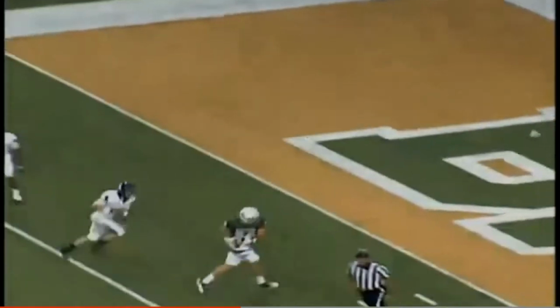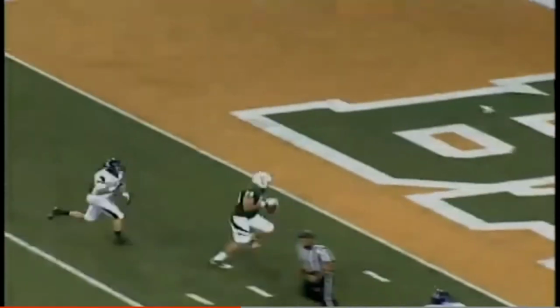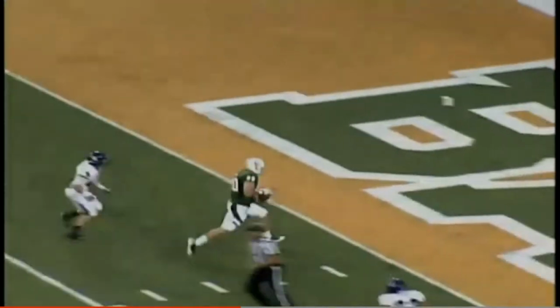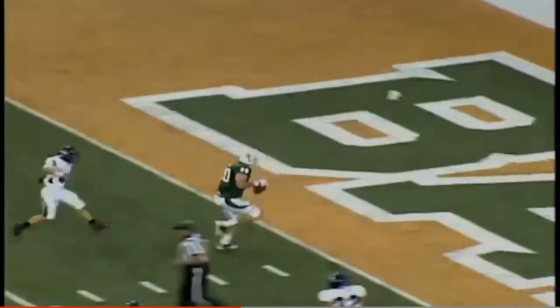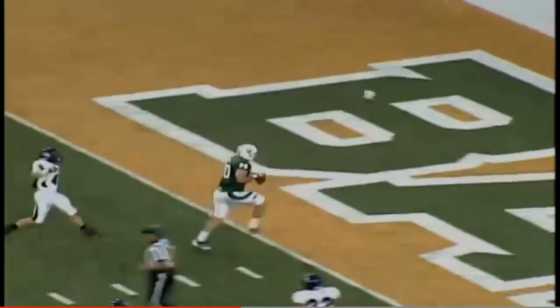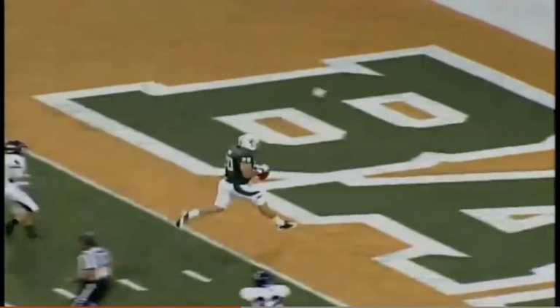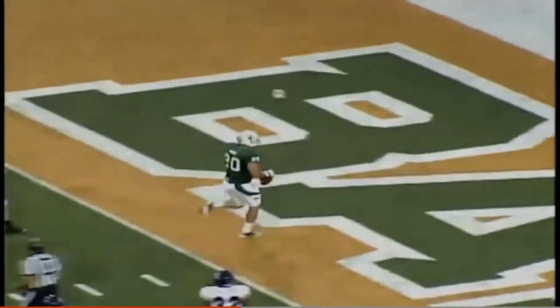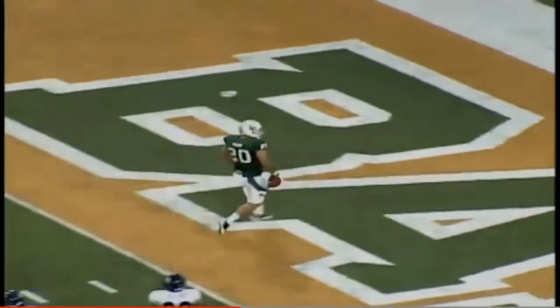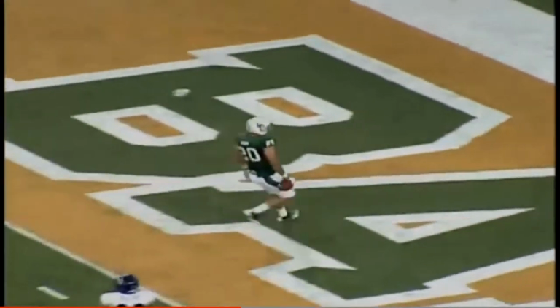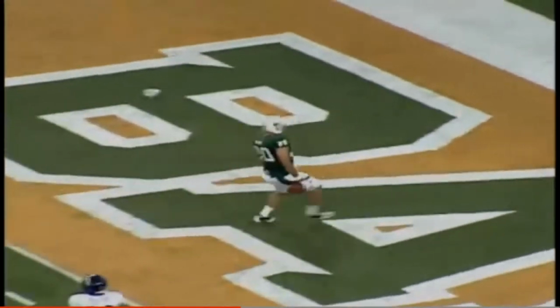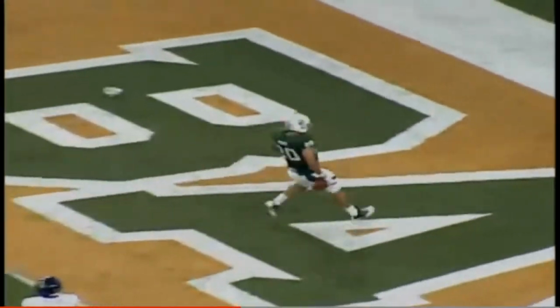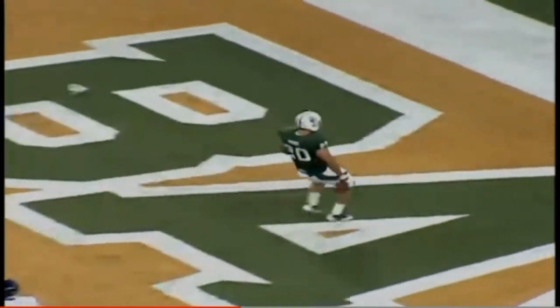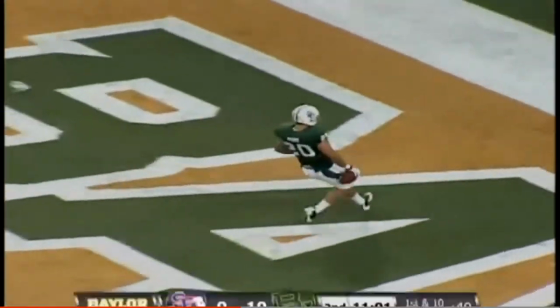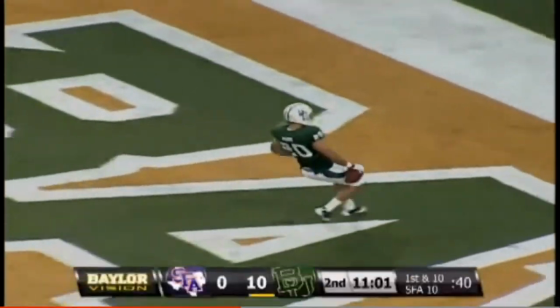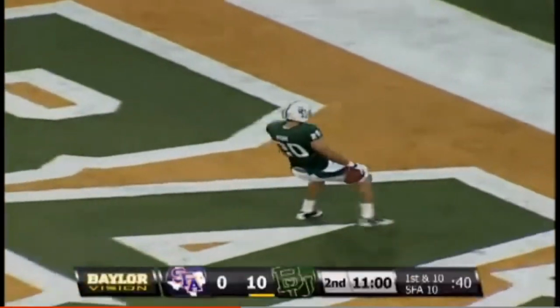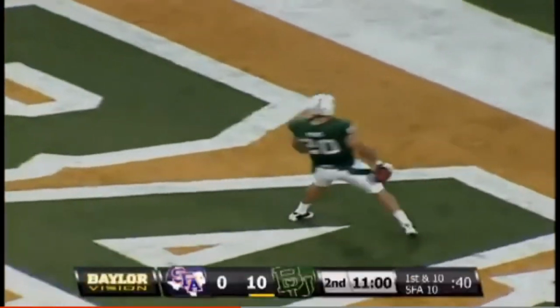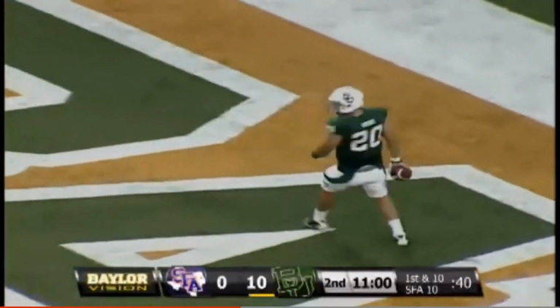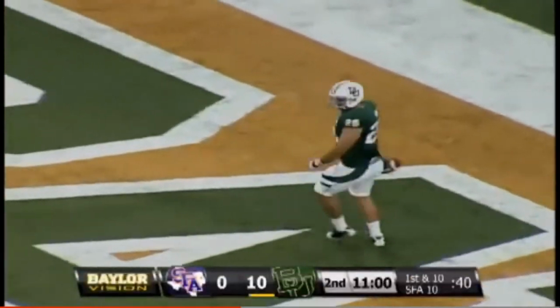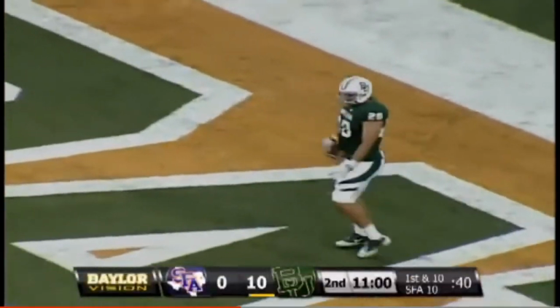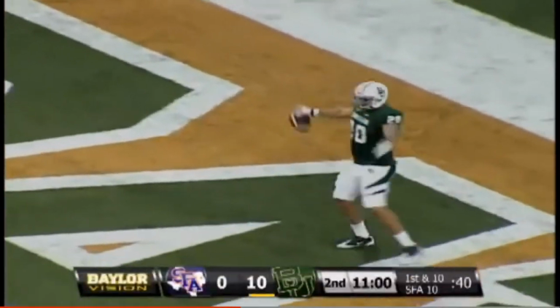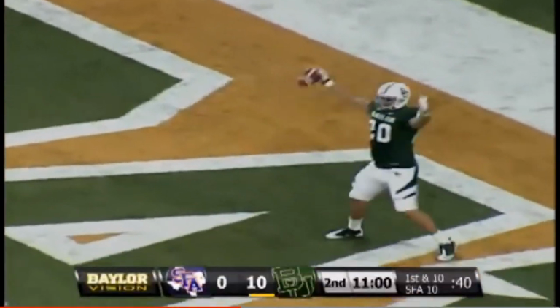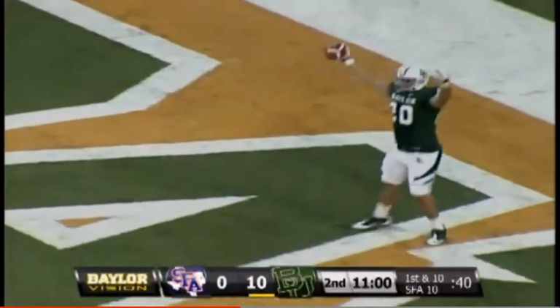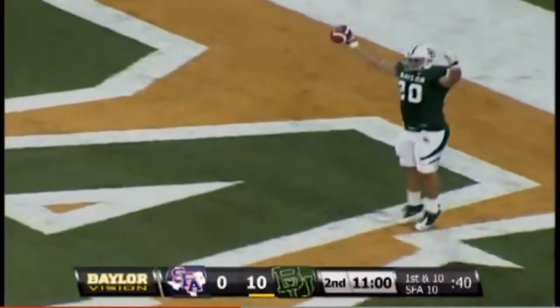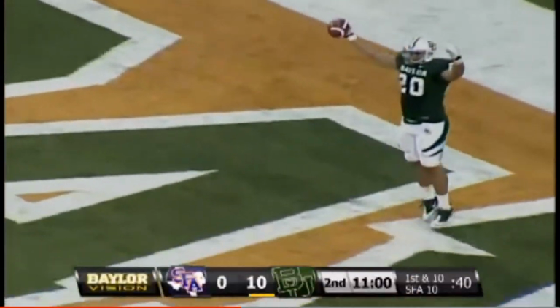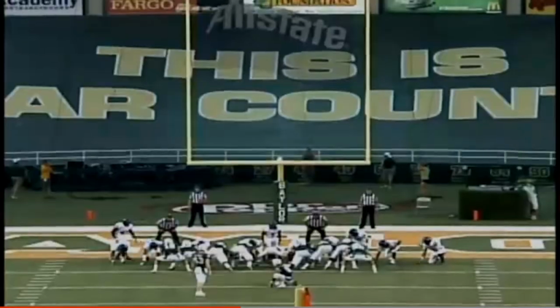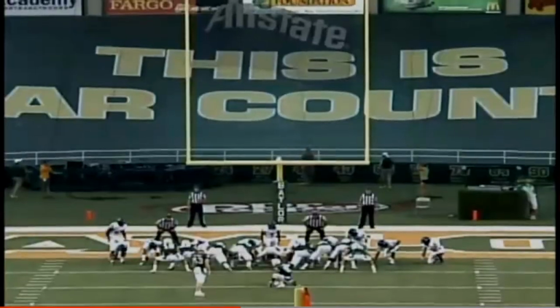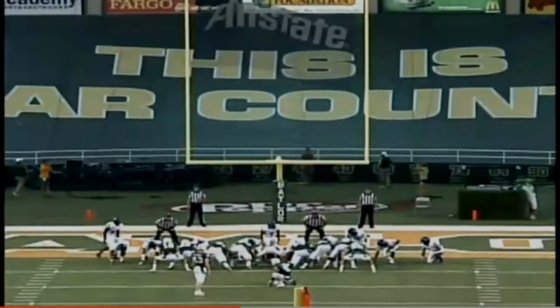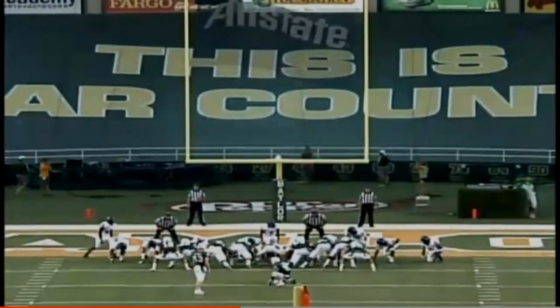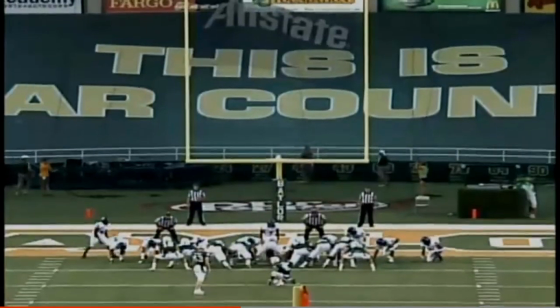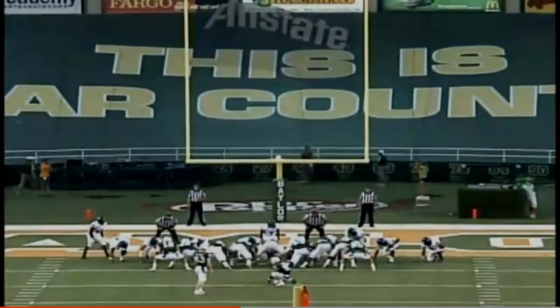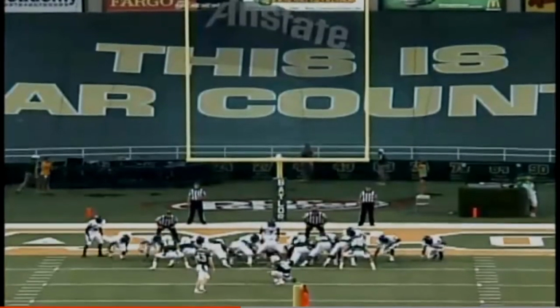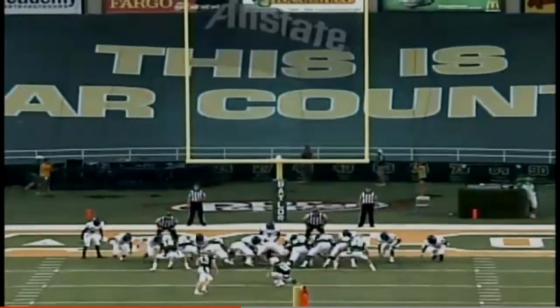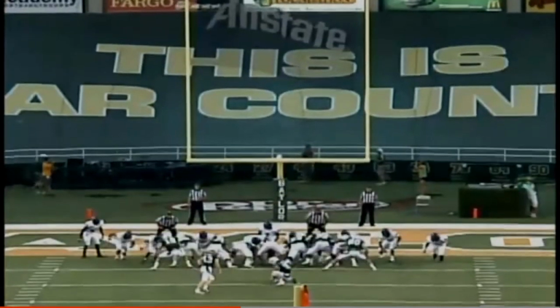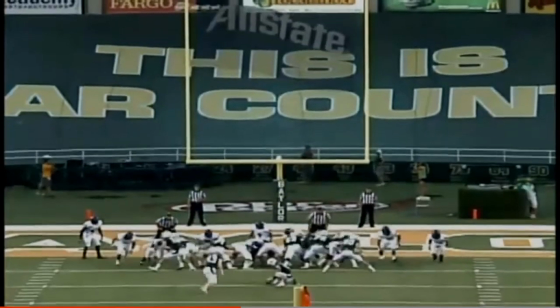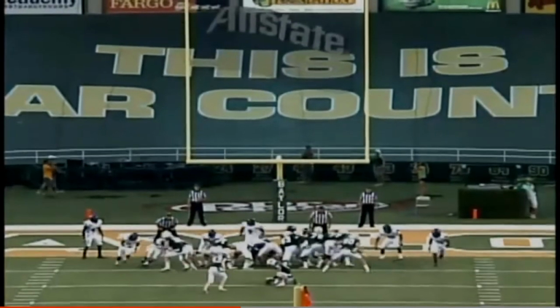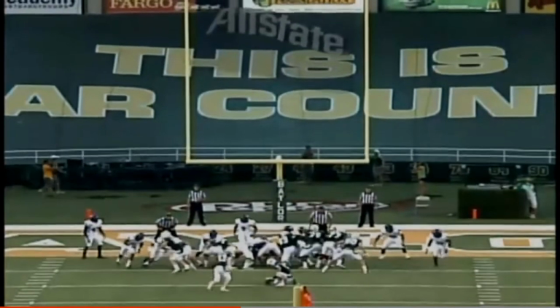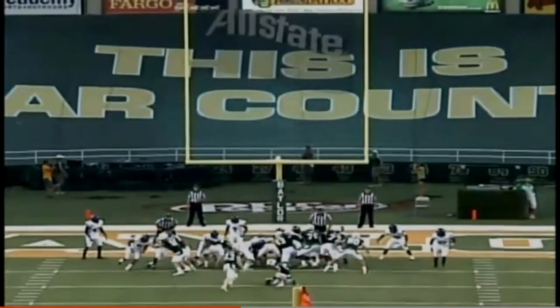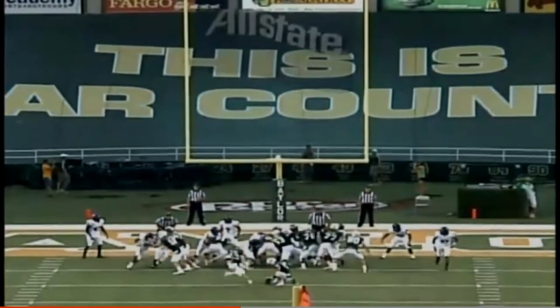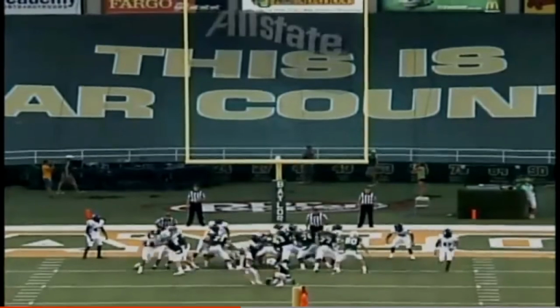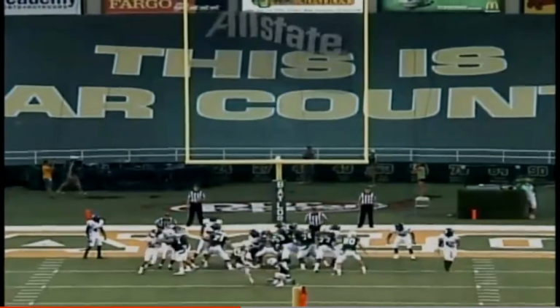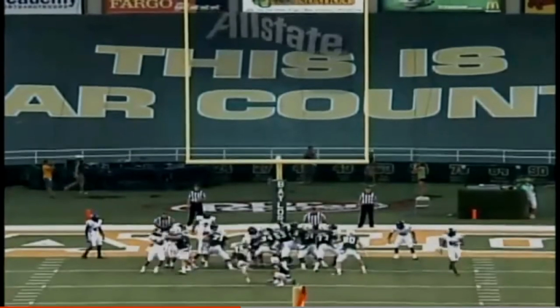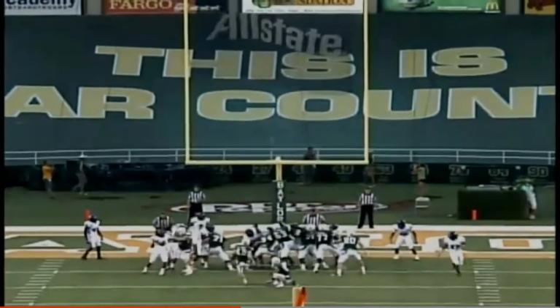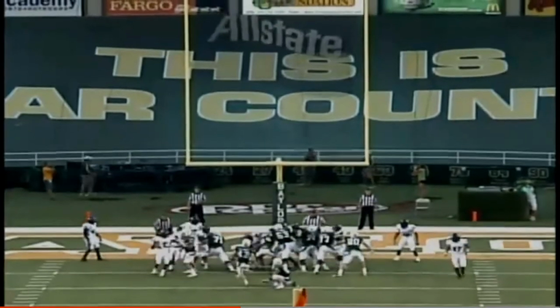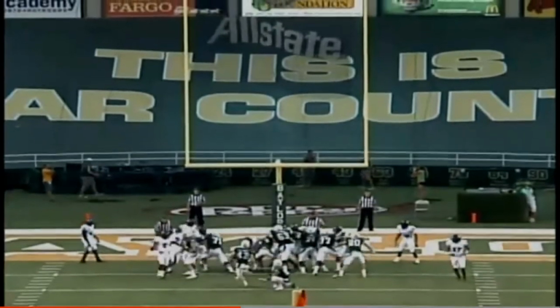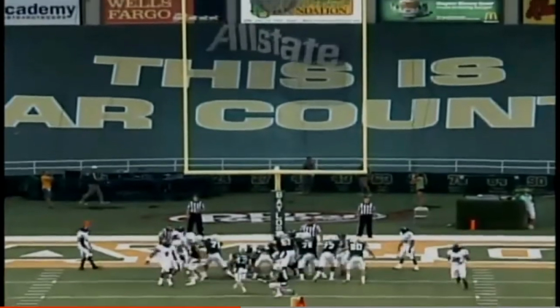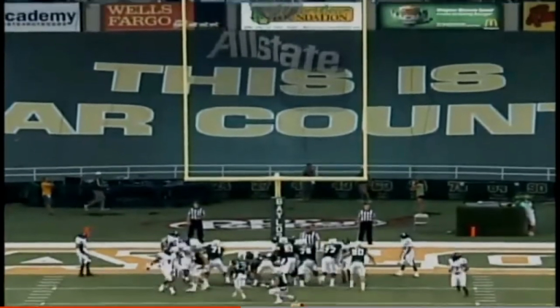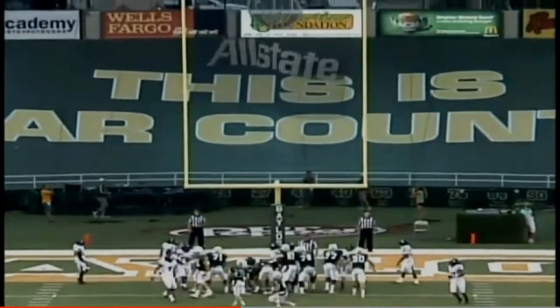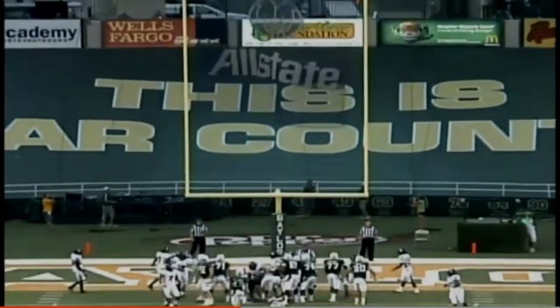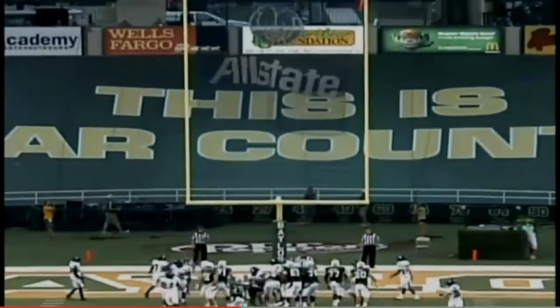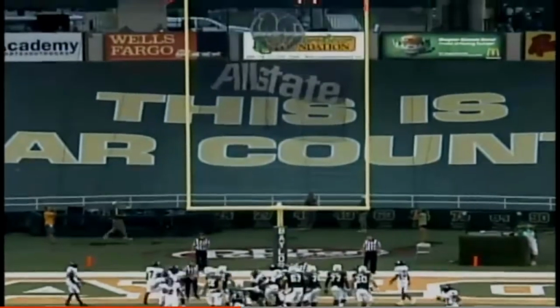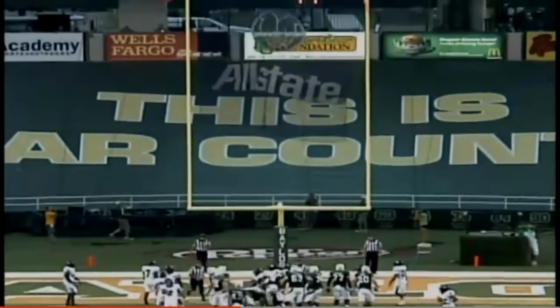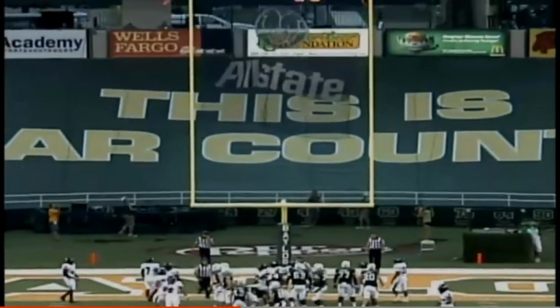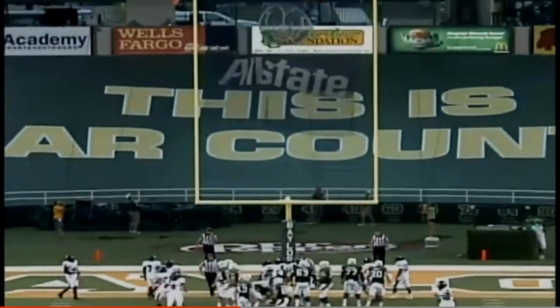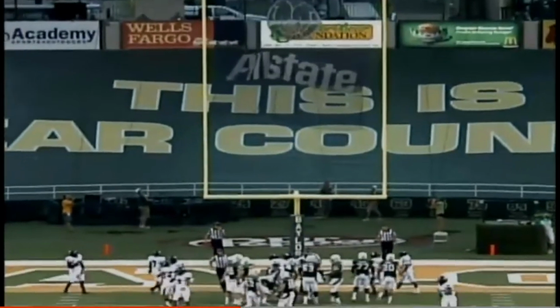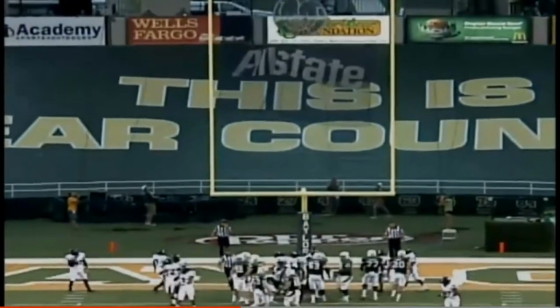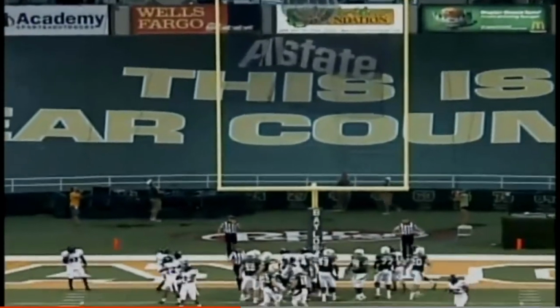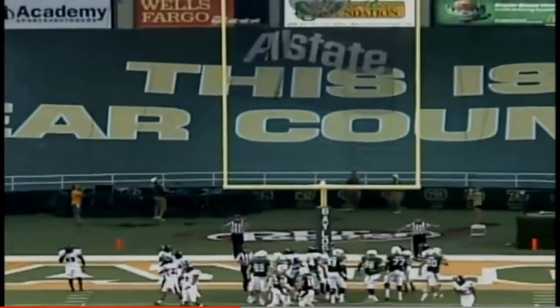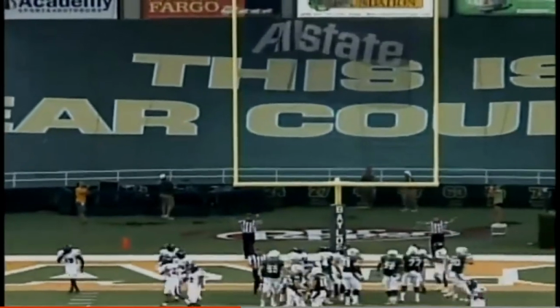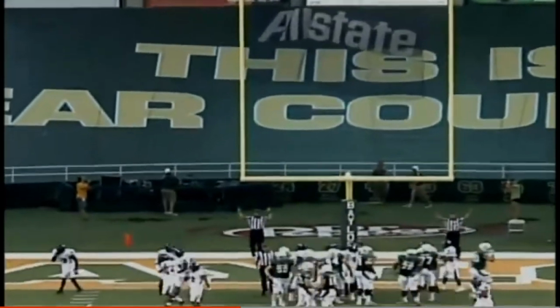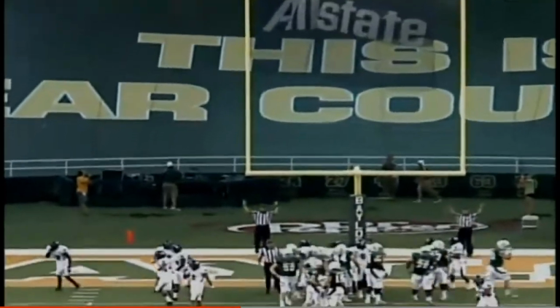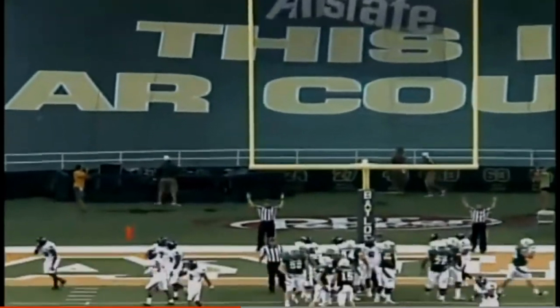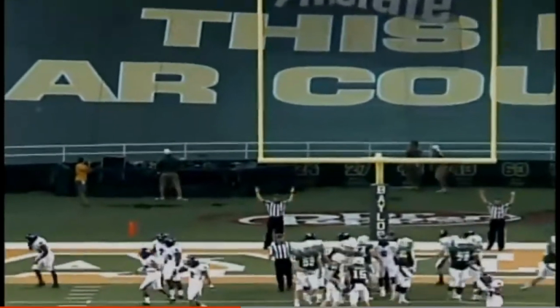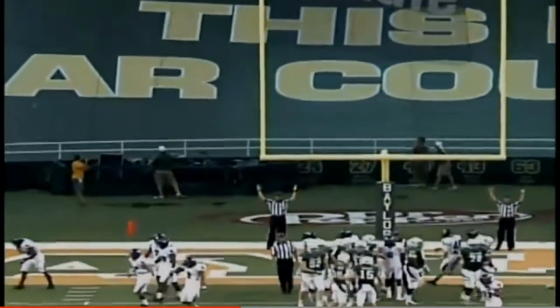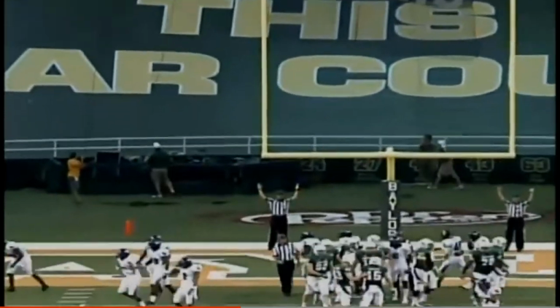Takes the snap, short pass — caught. Touchdown, Baylor! Here is the extra point attempt from Aaron Jones — he is perfect.